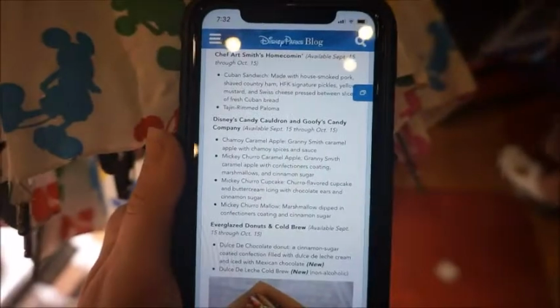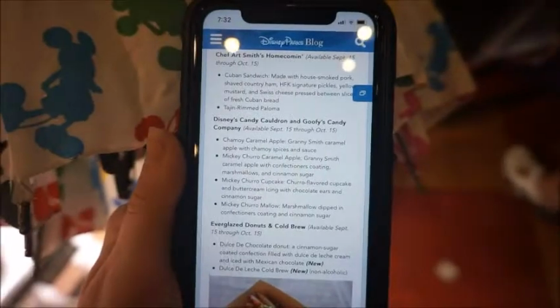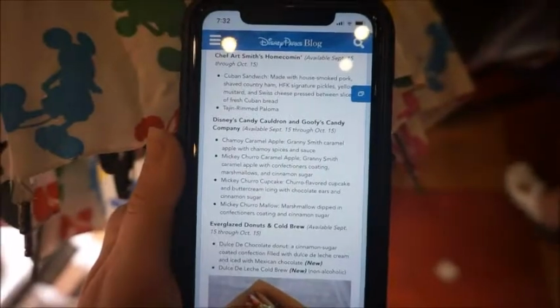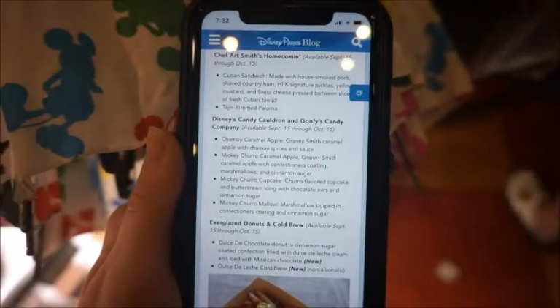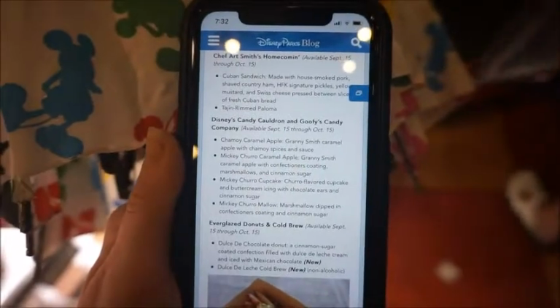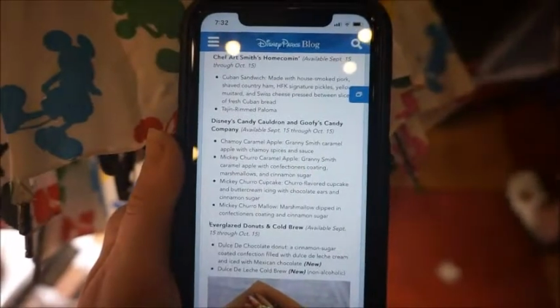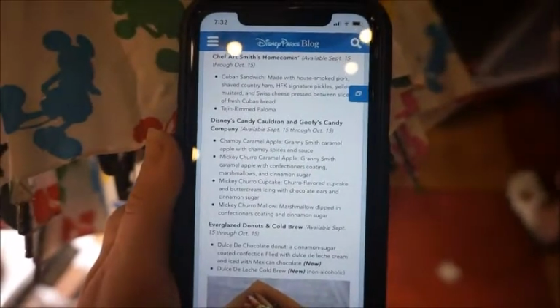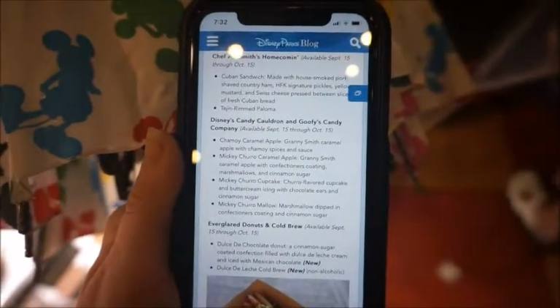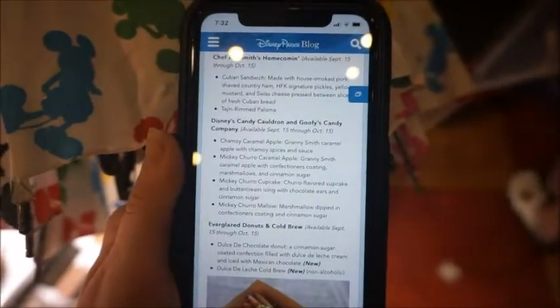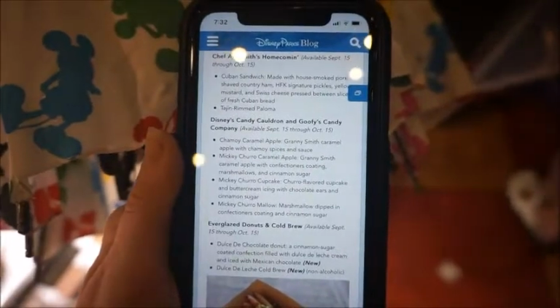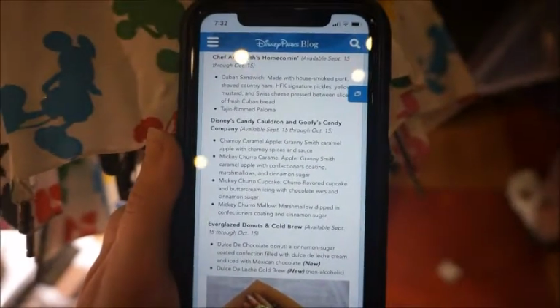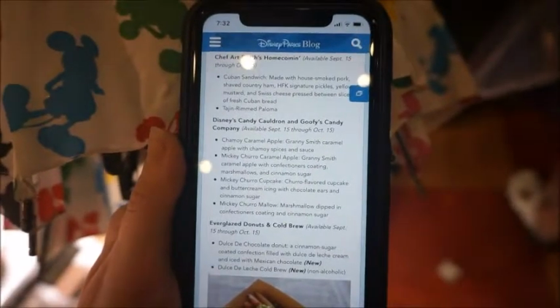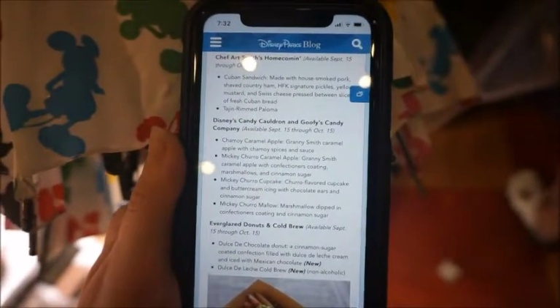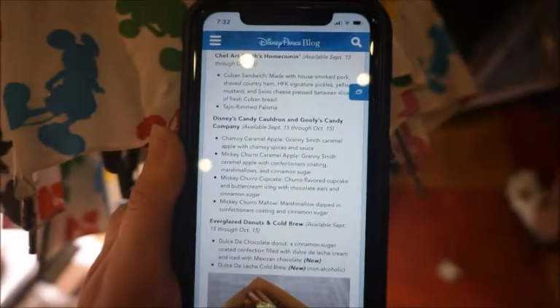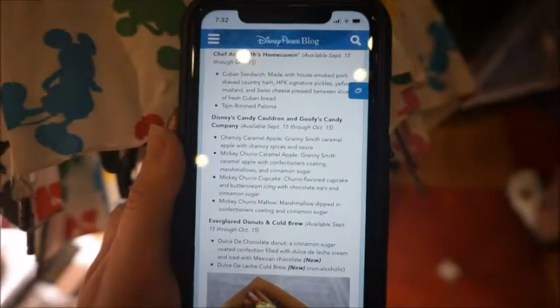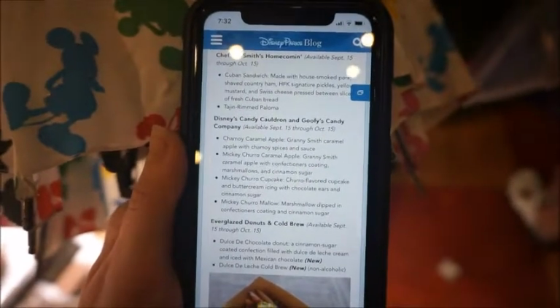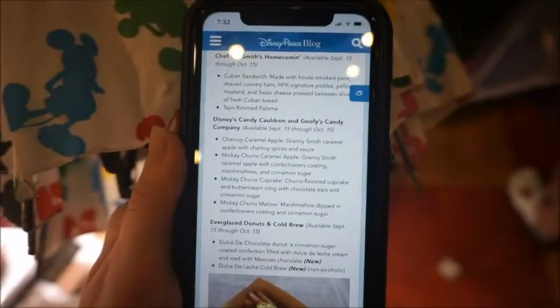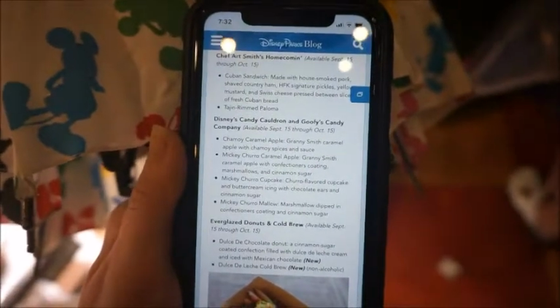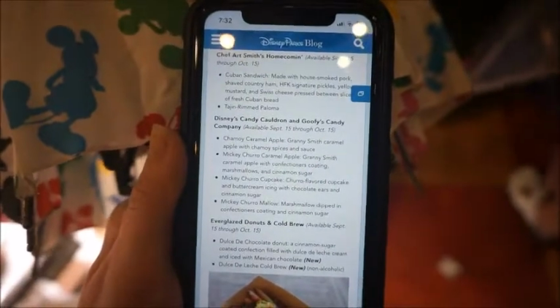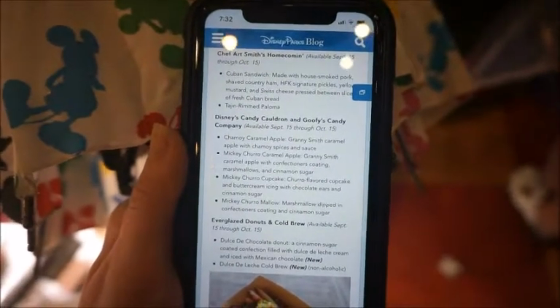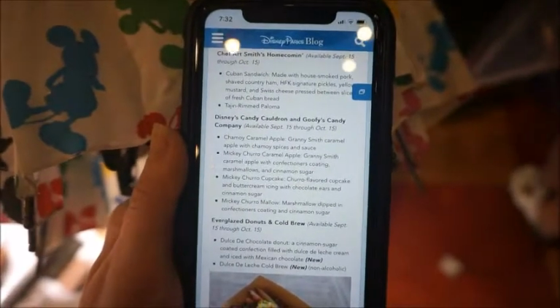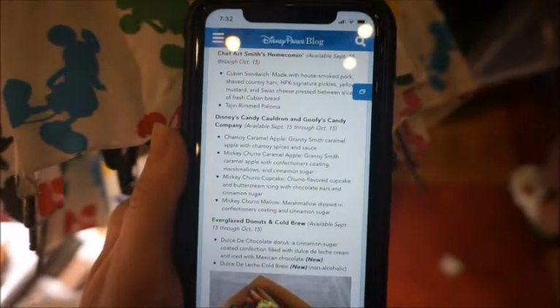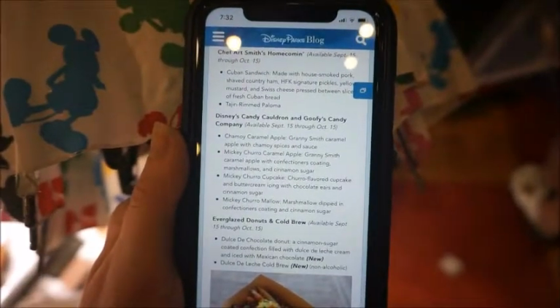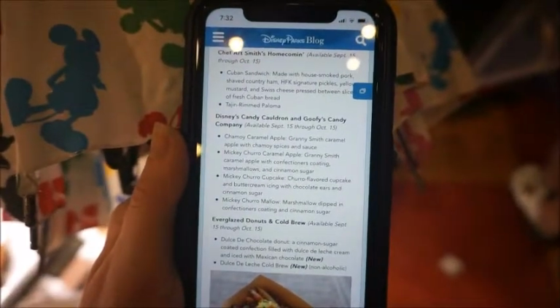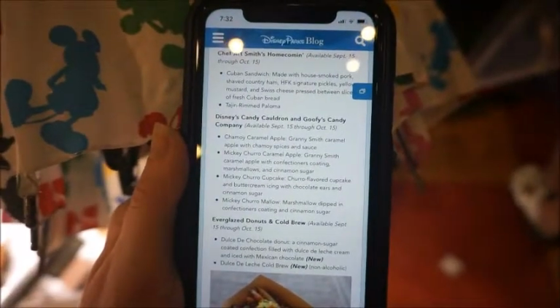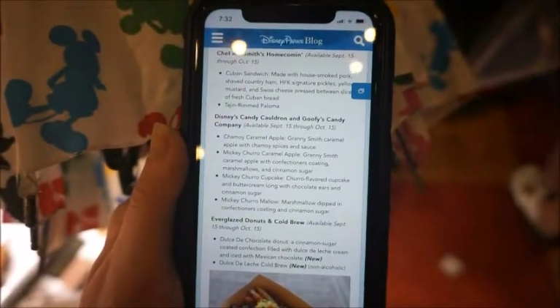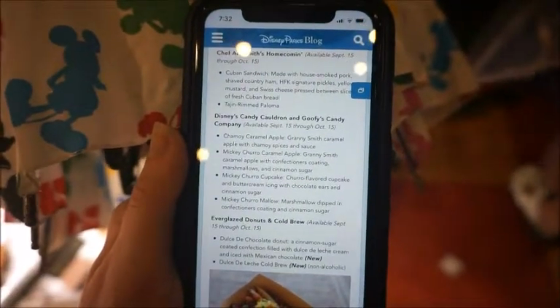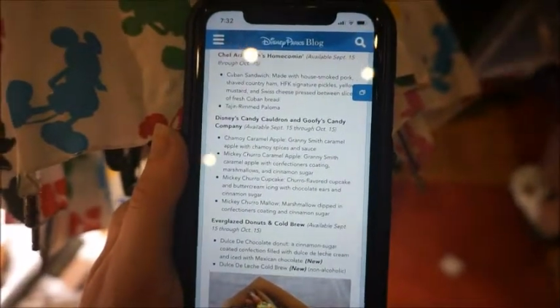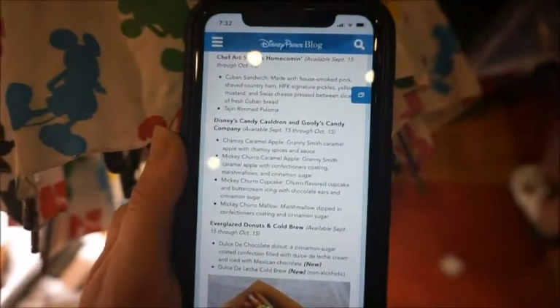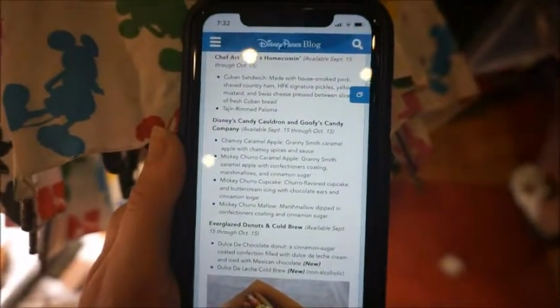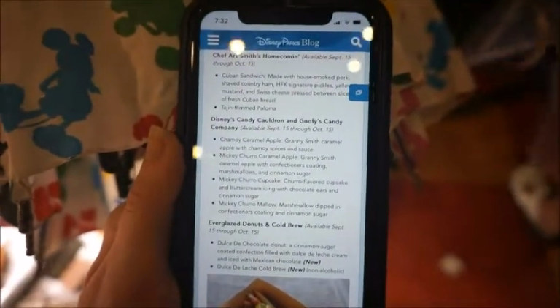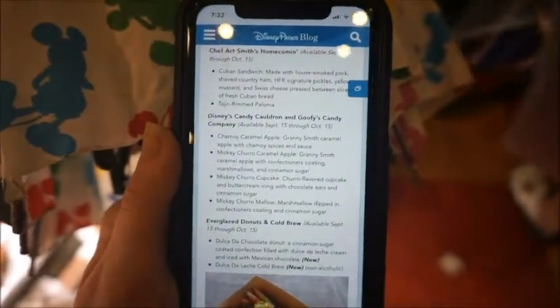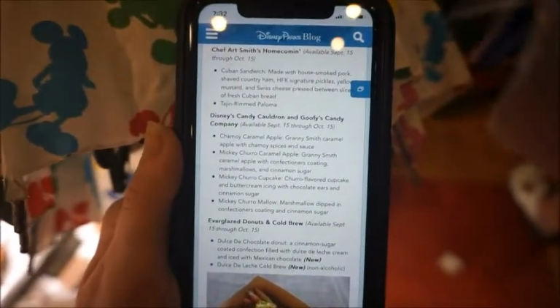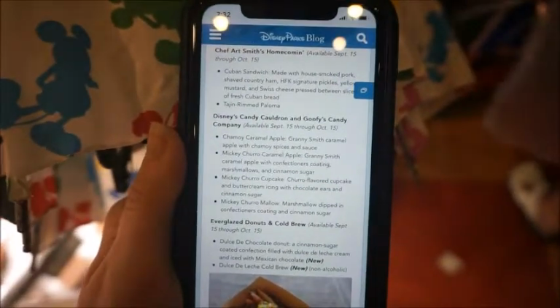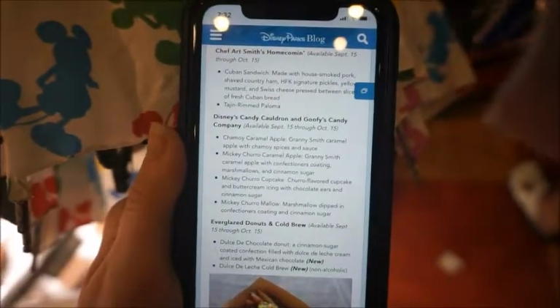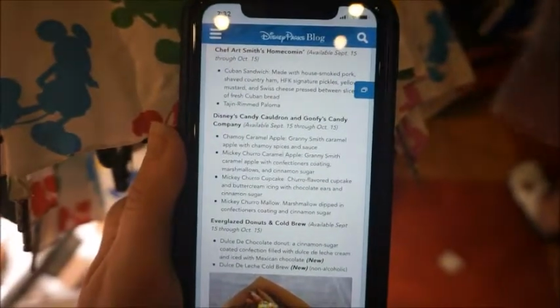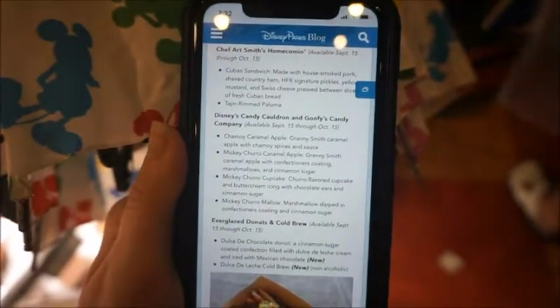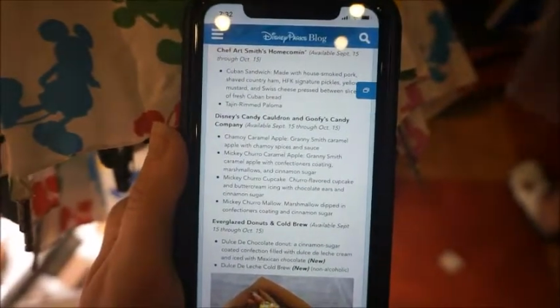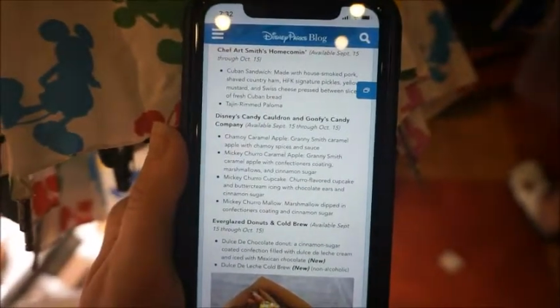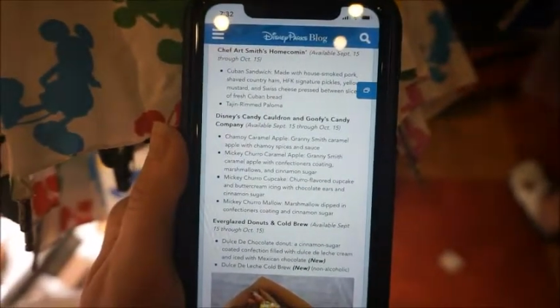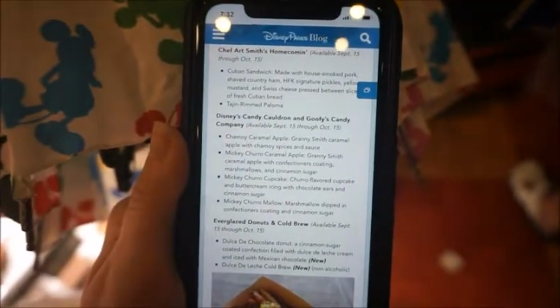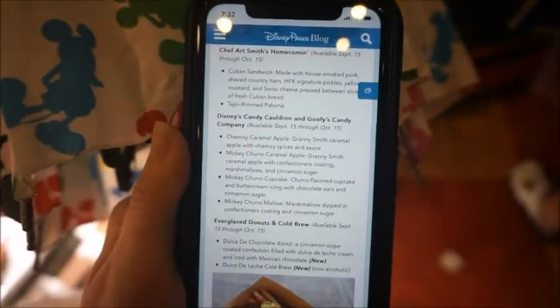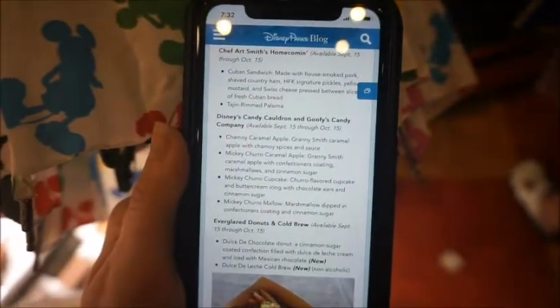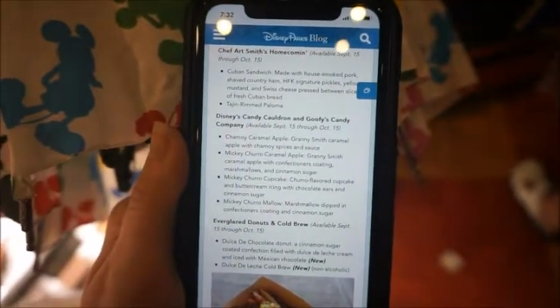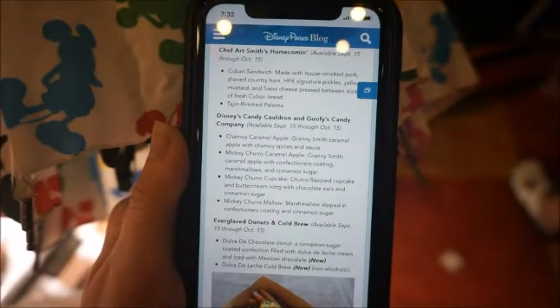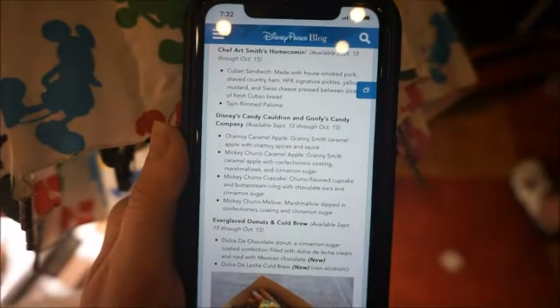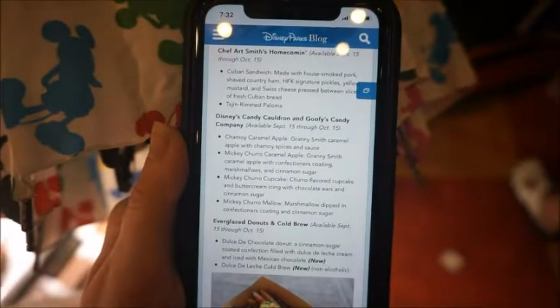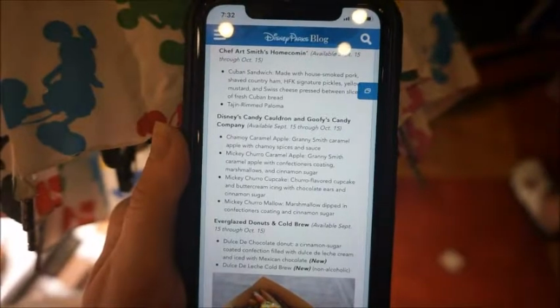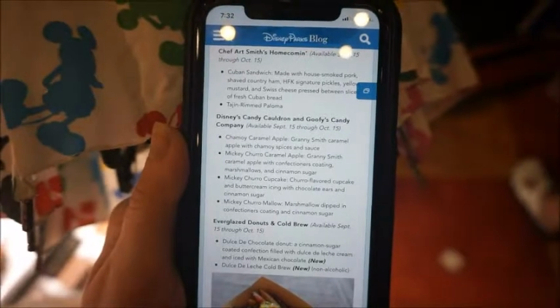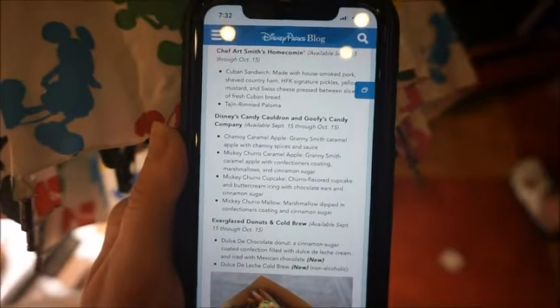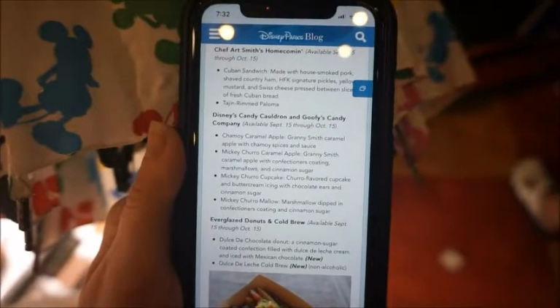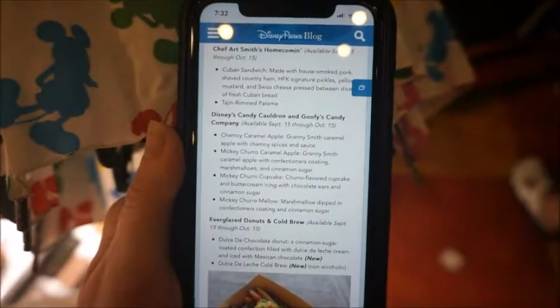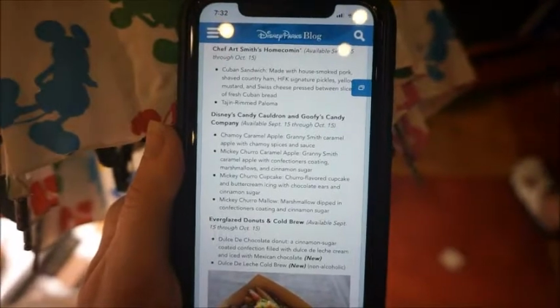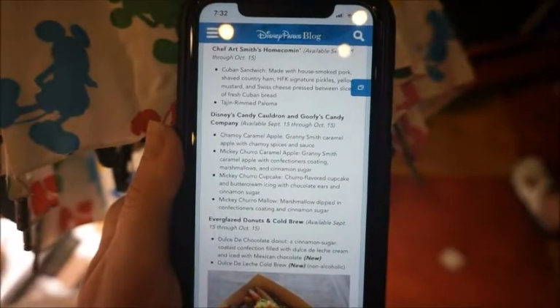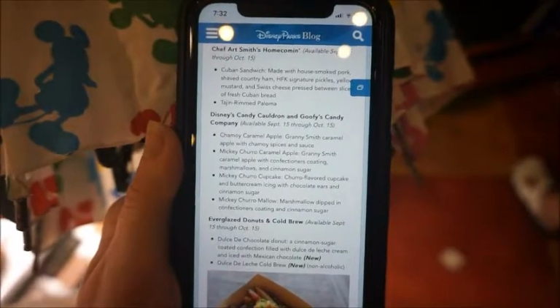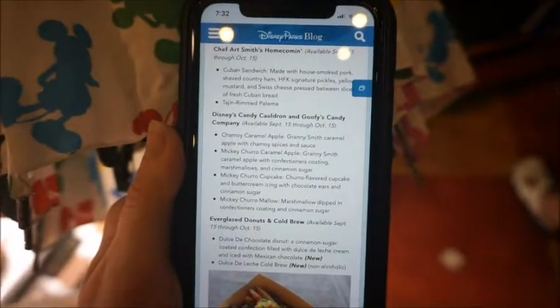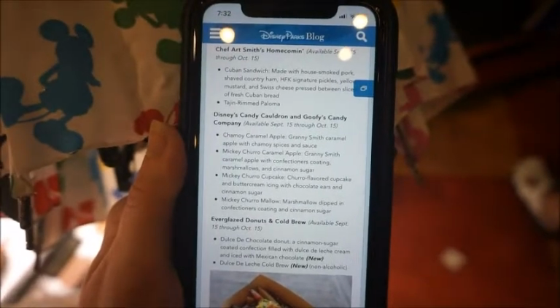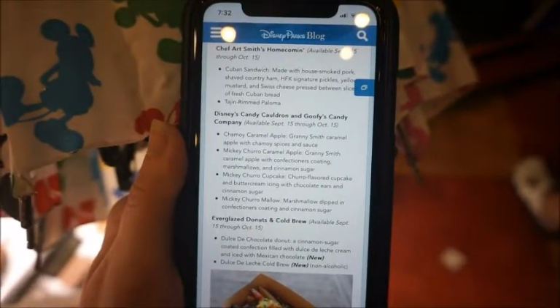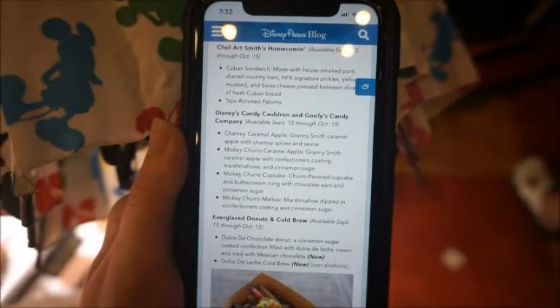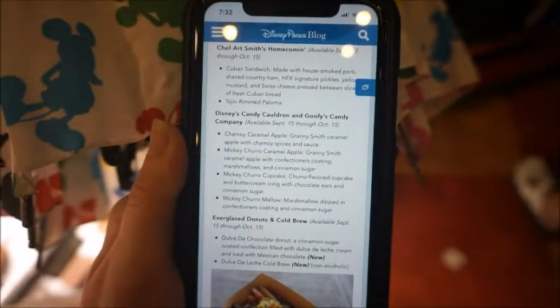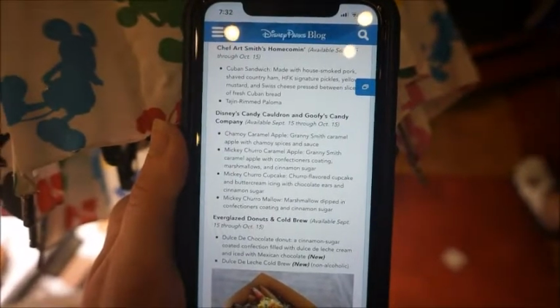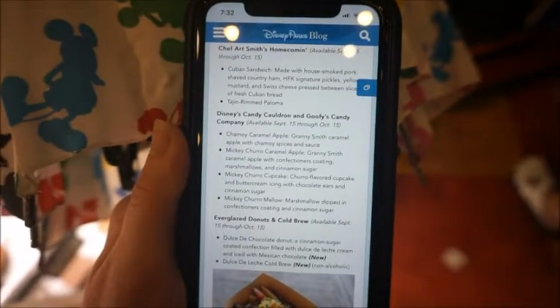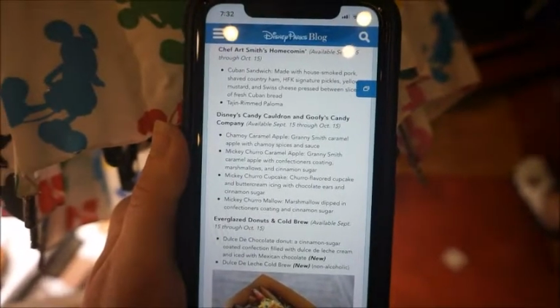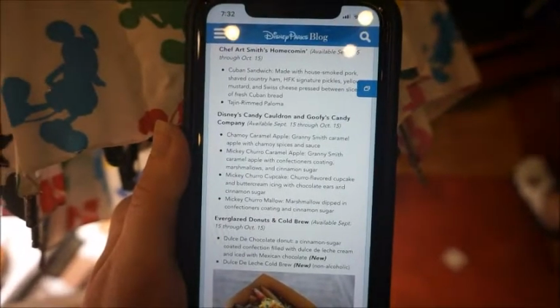Here's what they had: chamoy caramel apple, Mickey churro caramel apple, Mickey churro cupcake, and Mickey churro caramel.